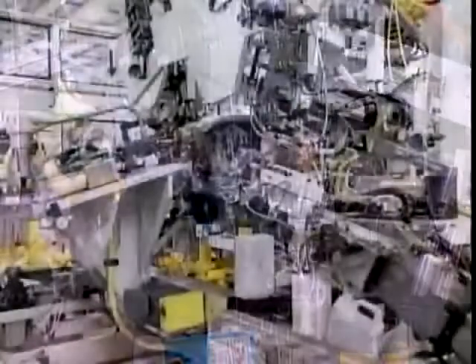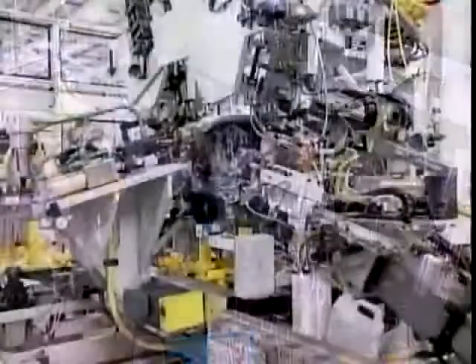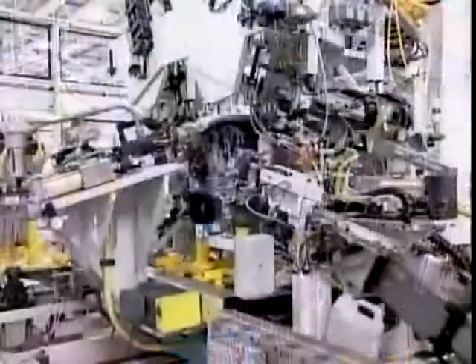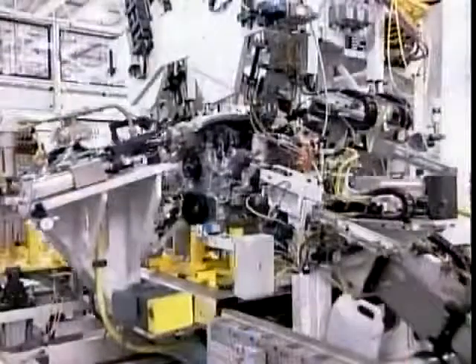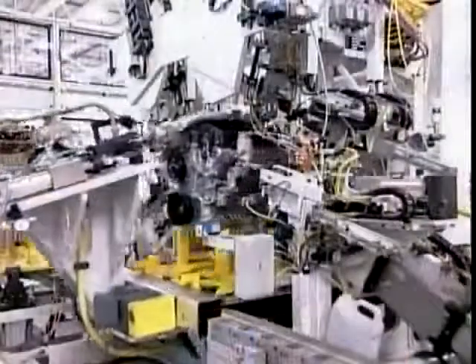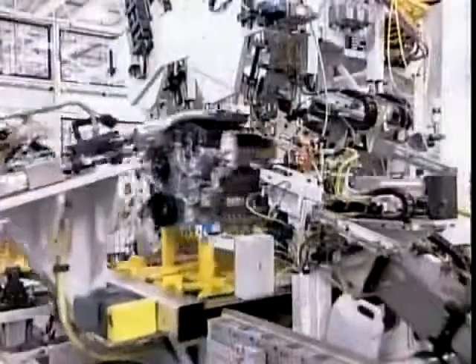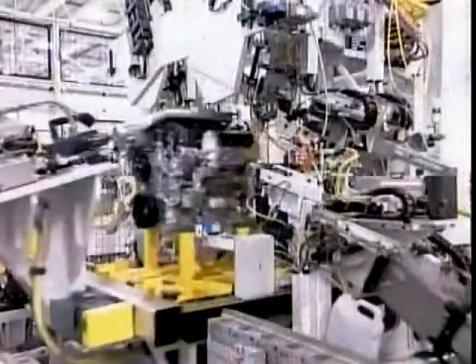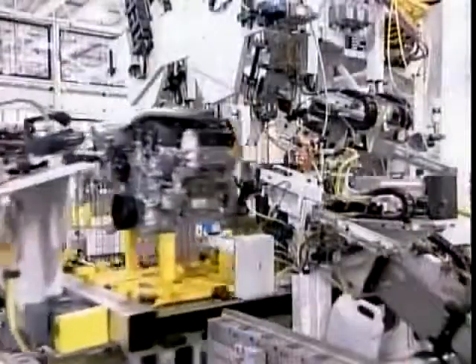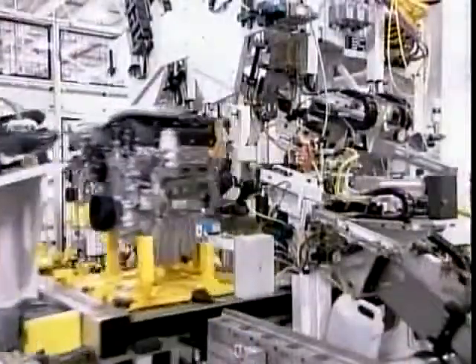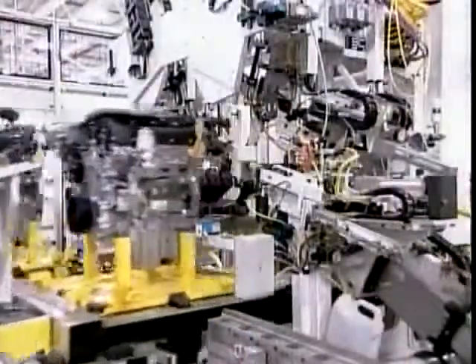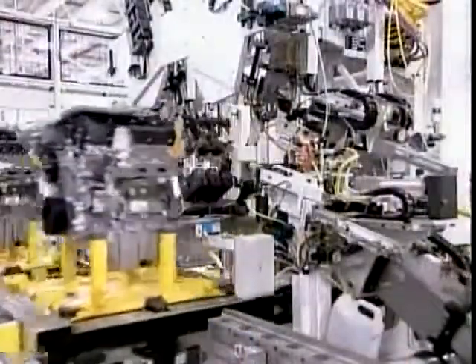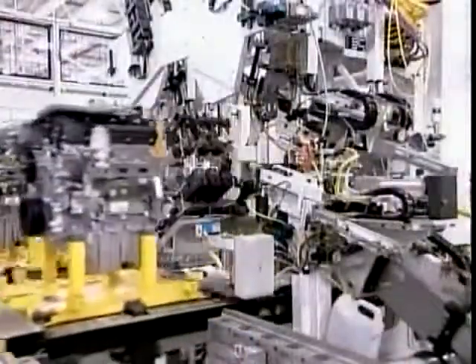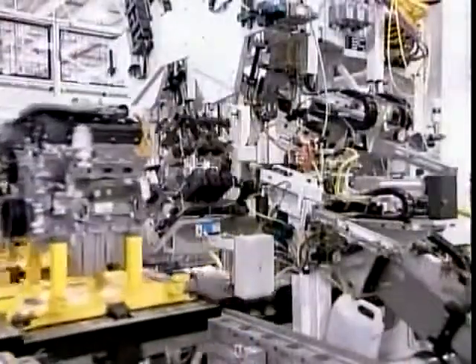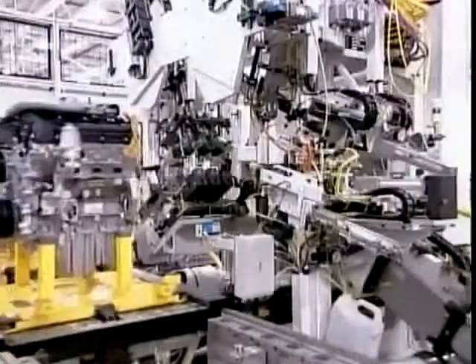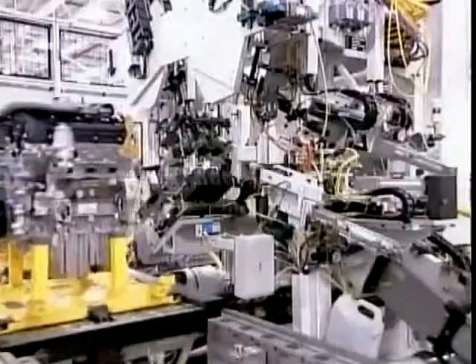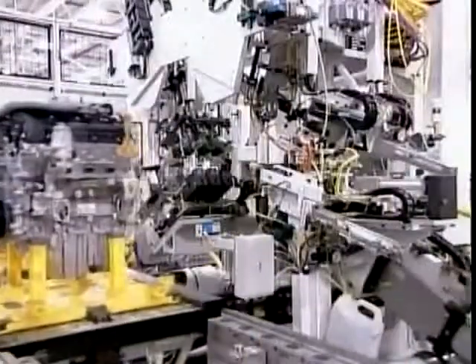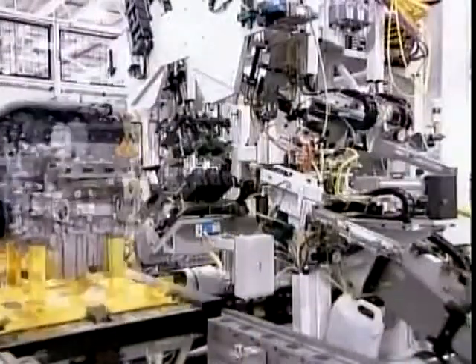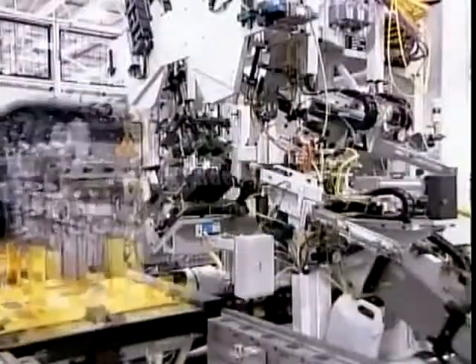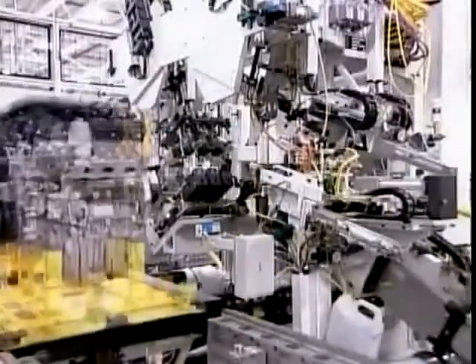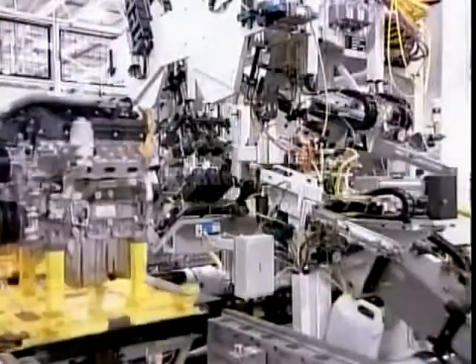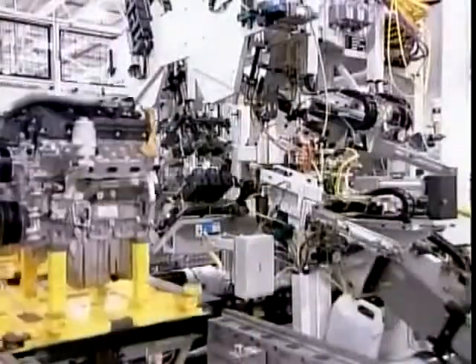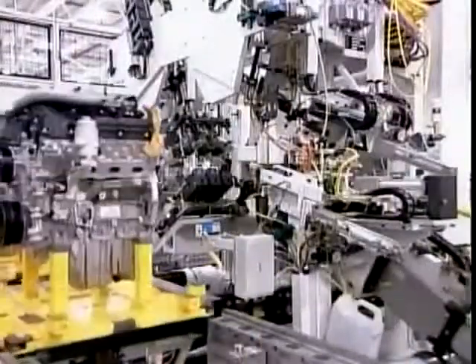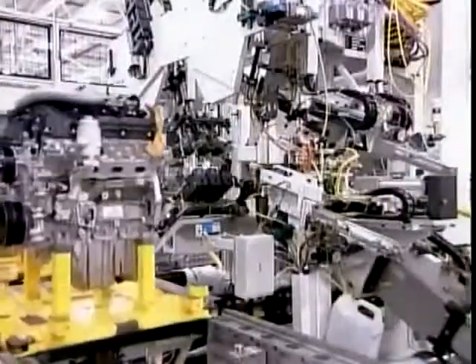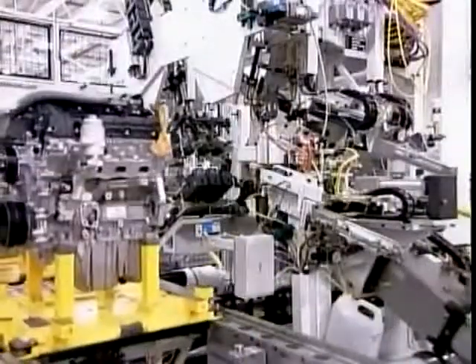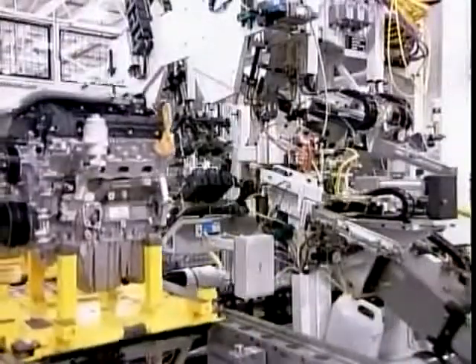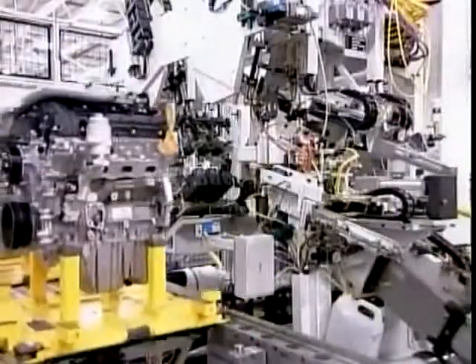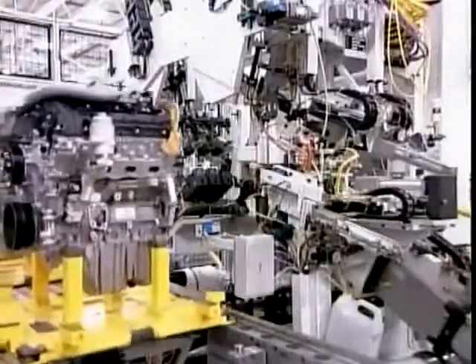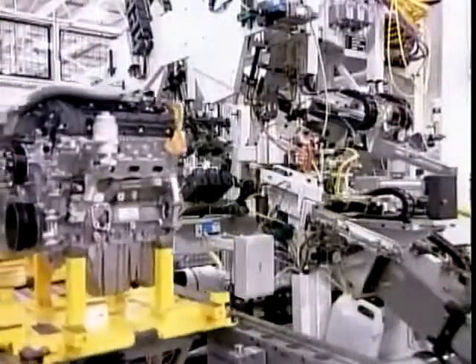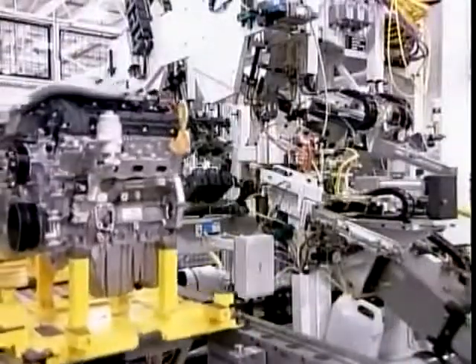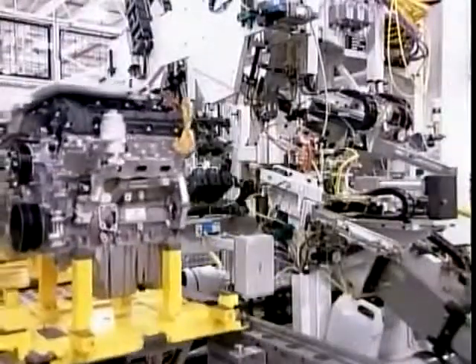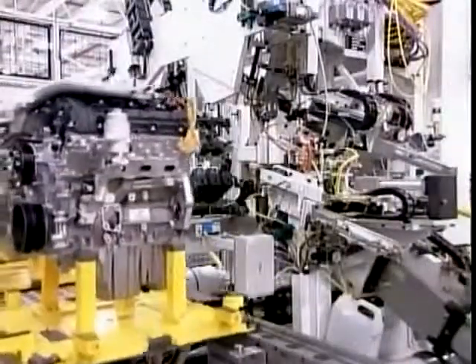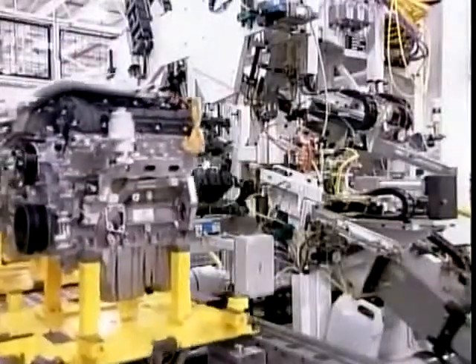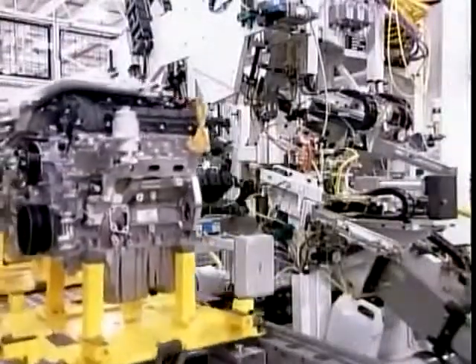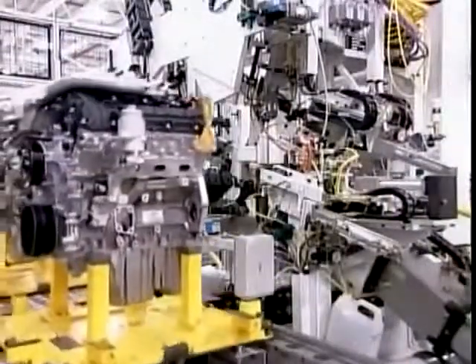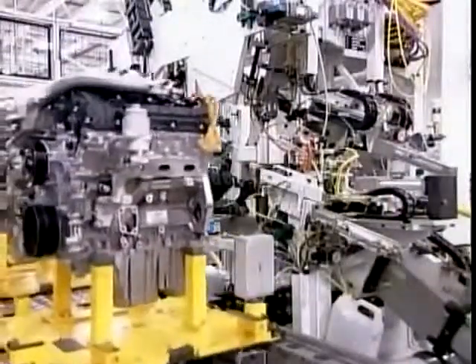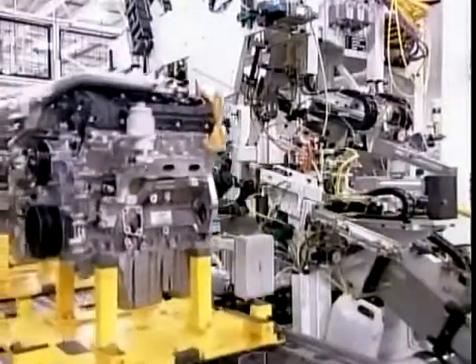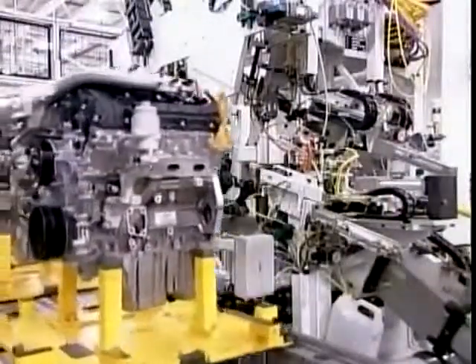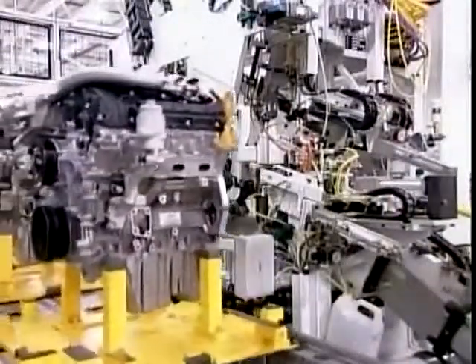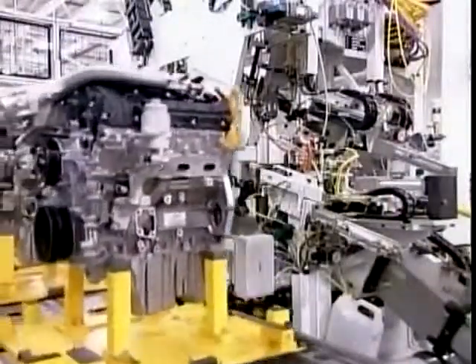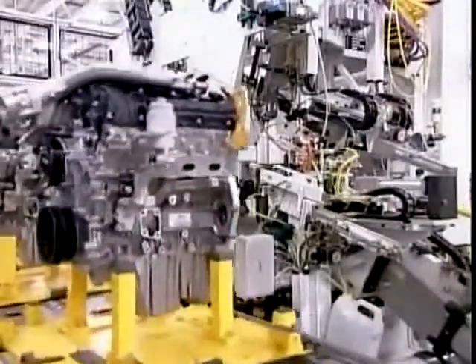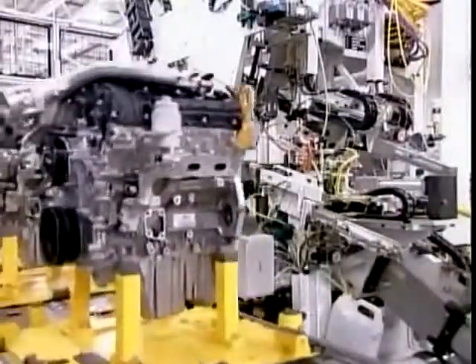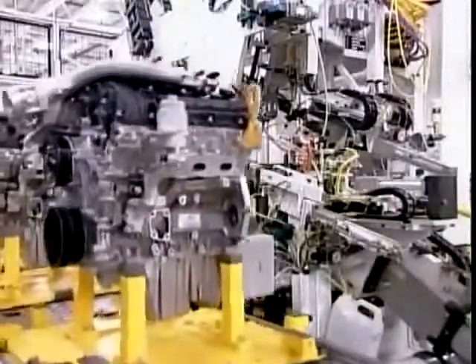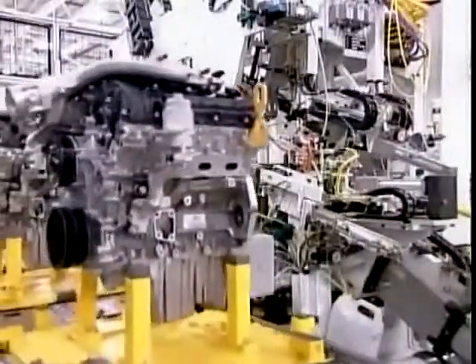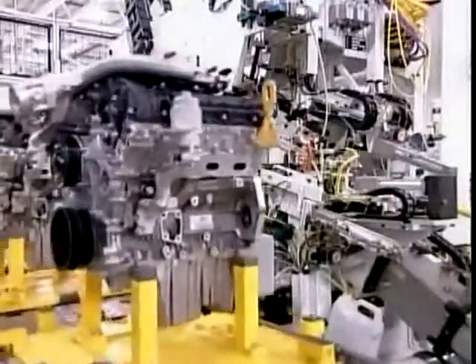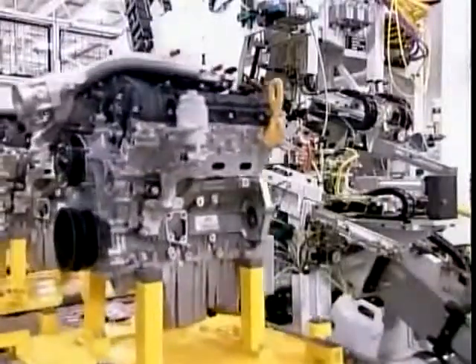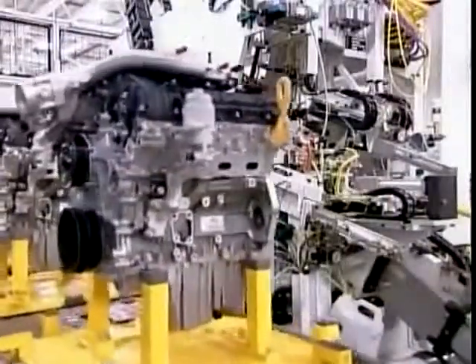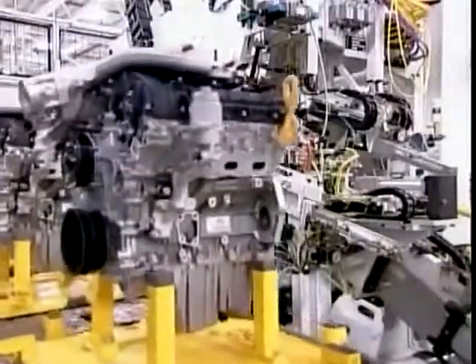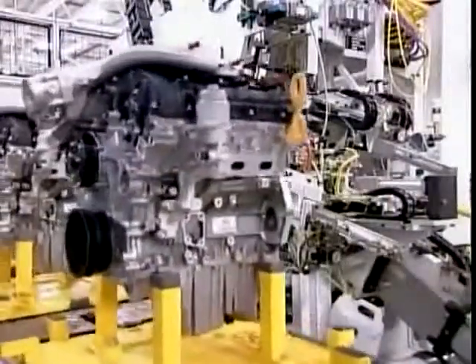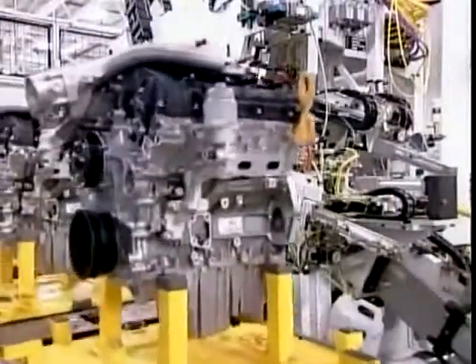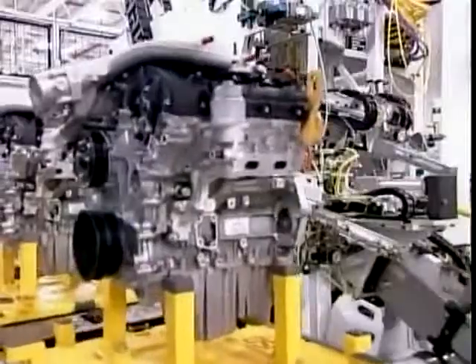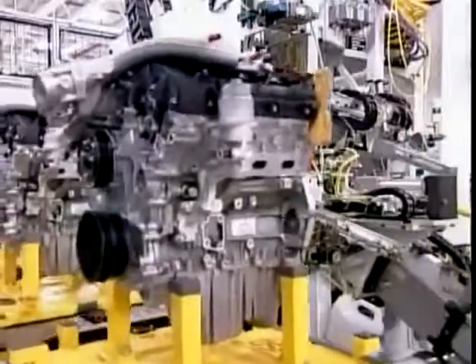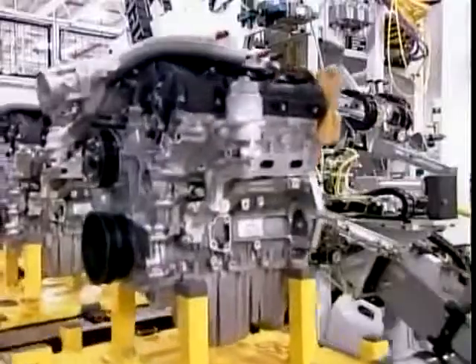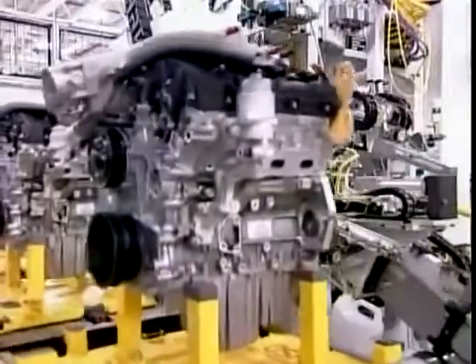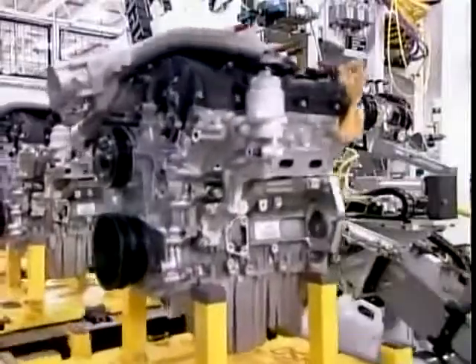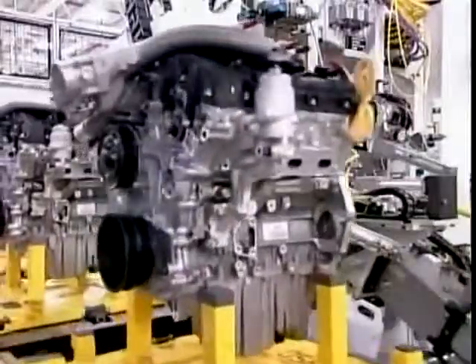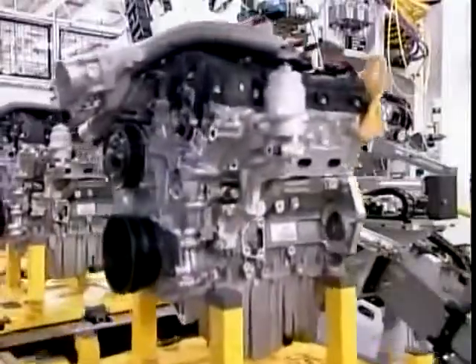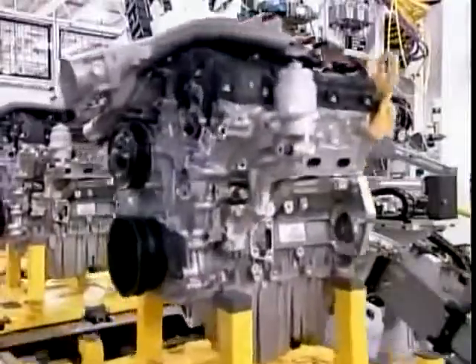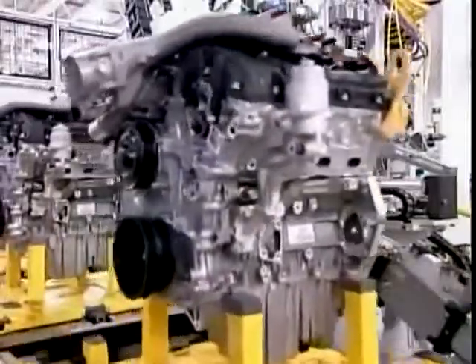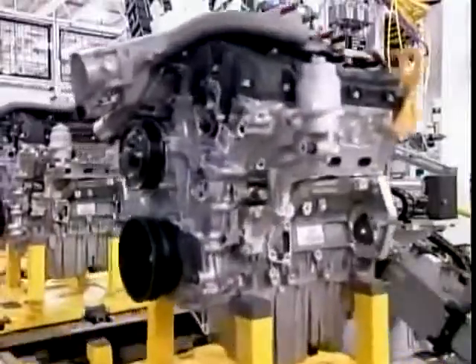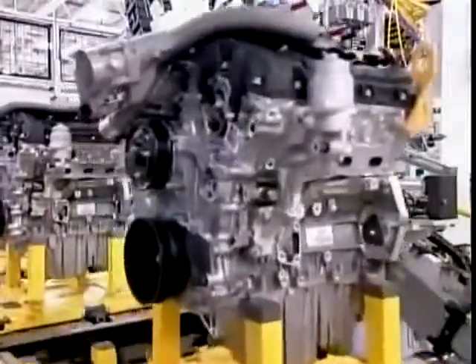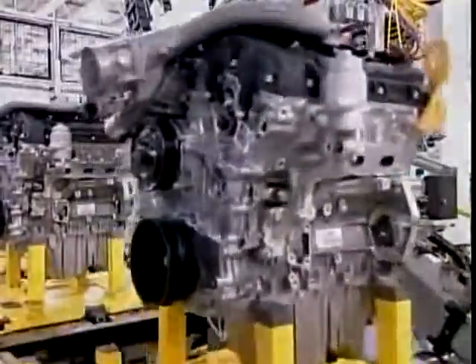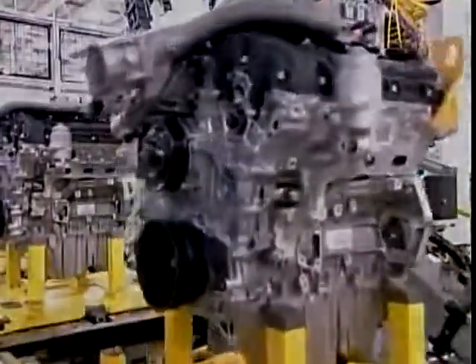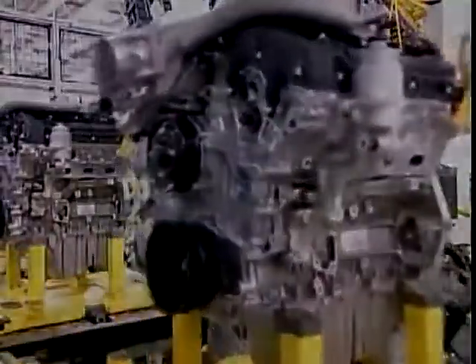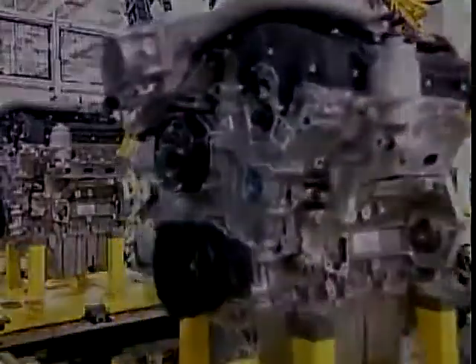Finally, they spin the engine mechanically to make sure the components function properly.